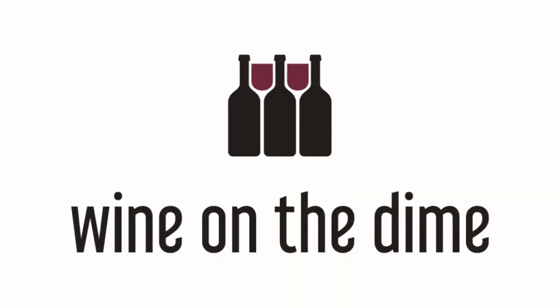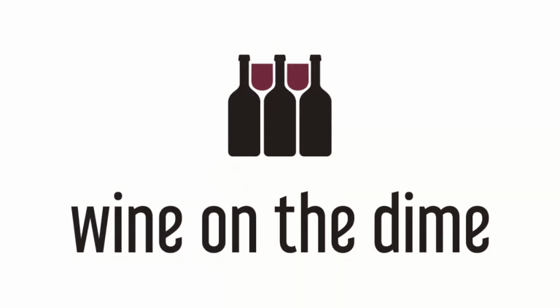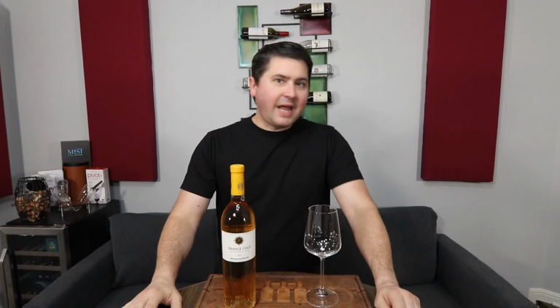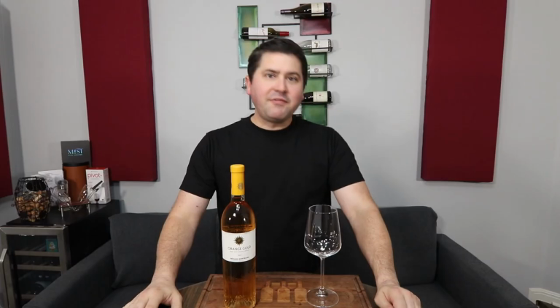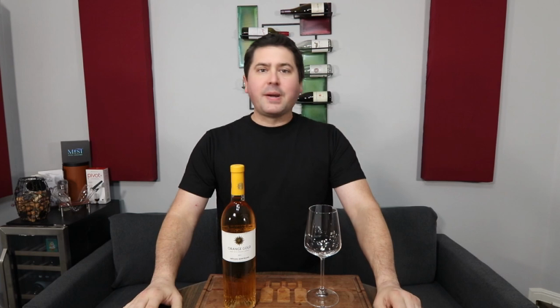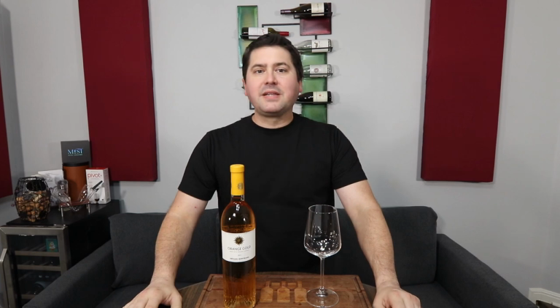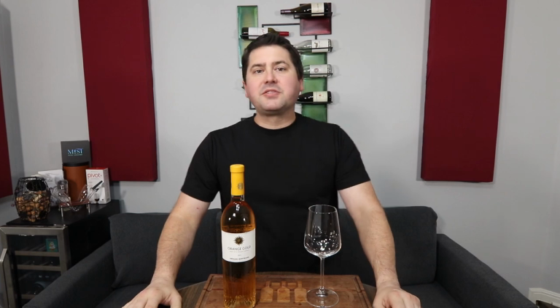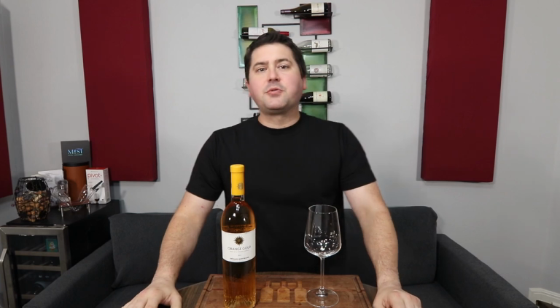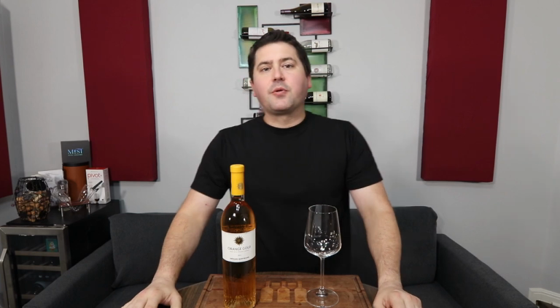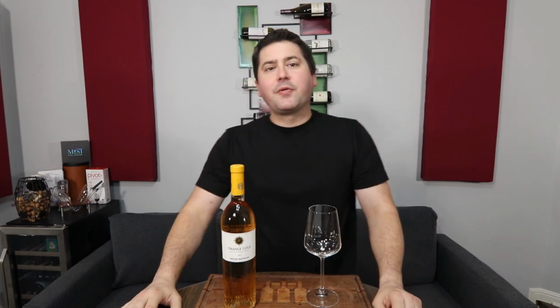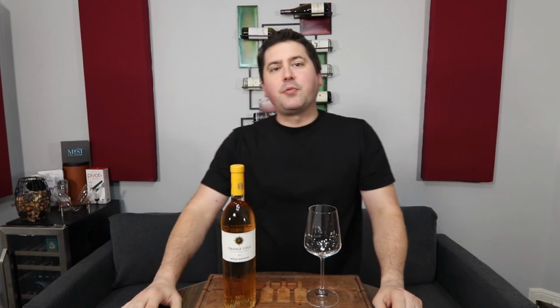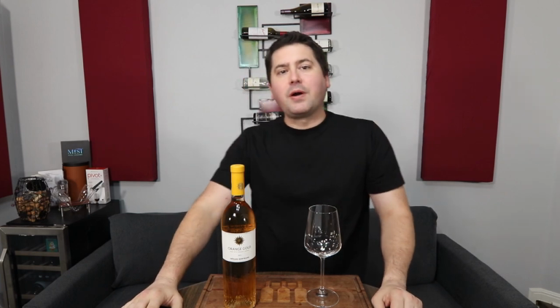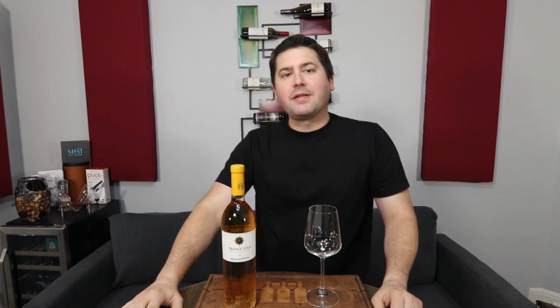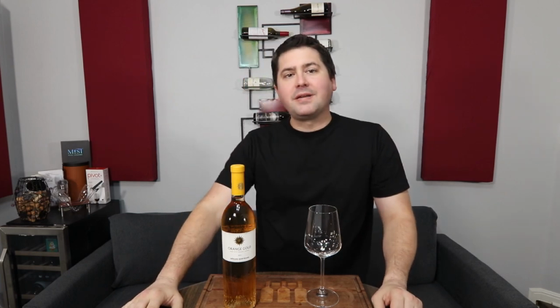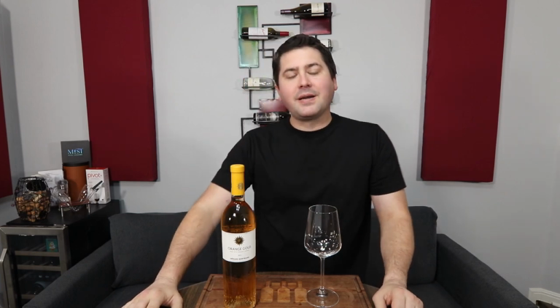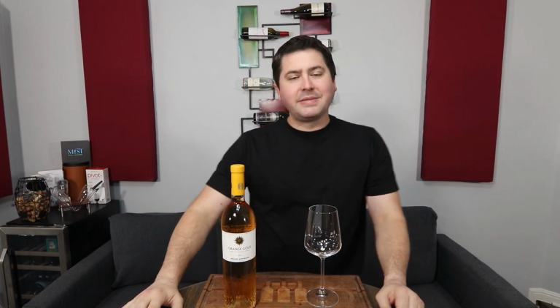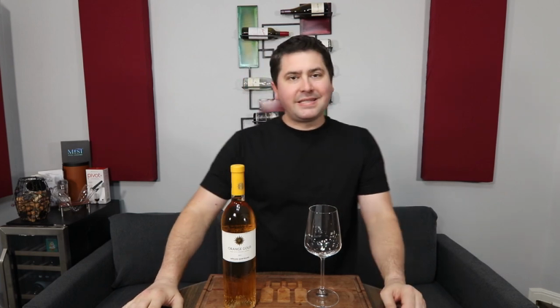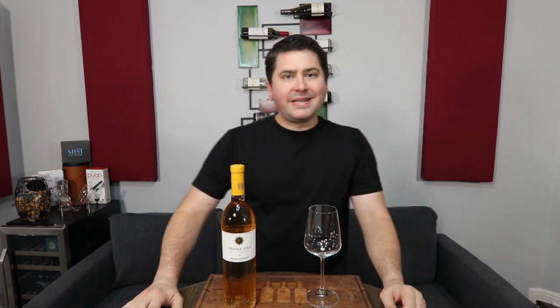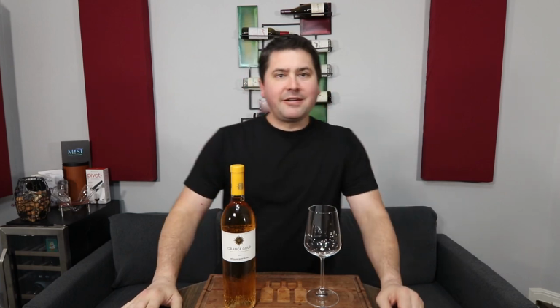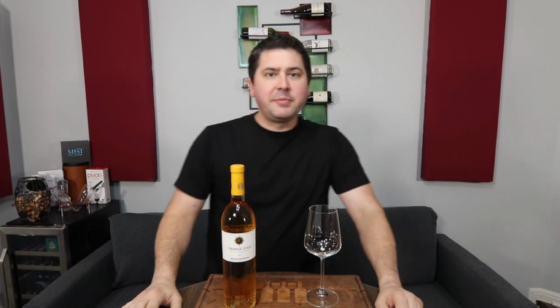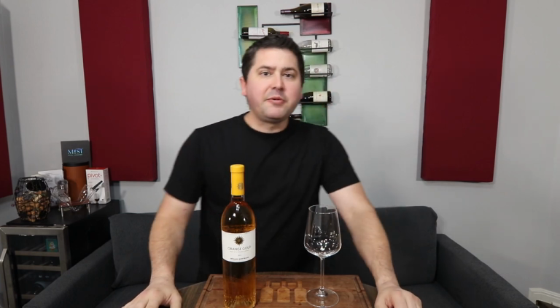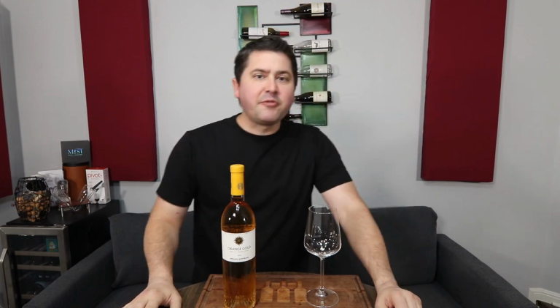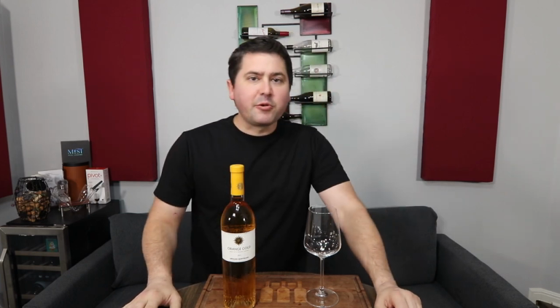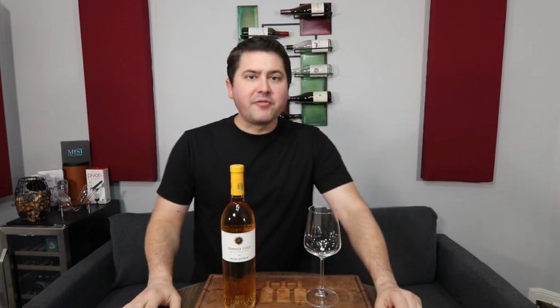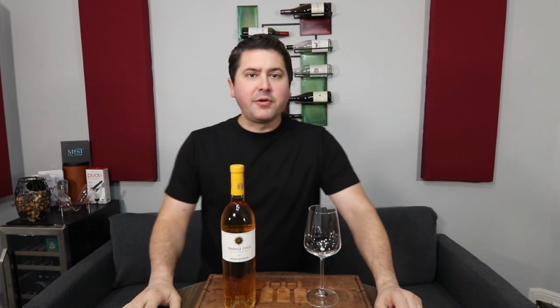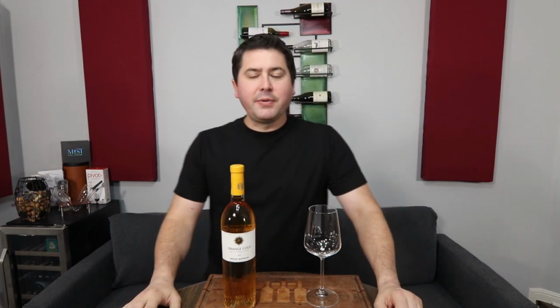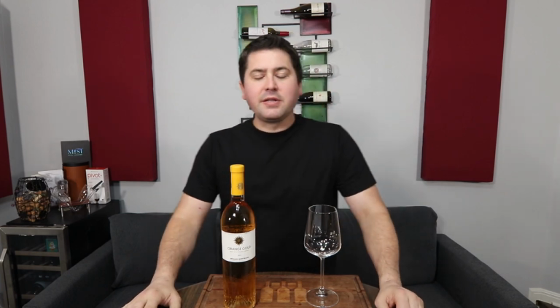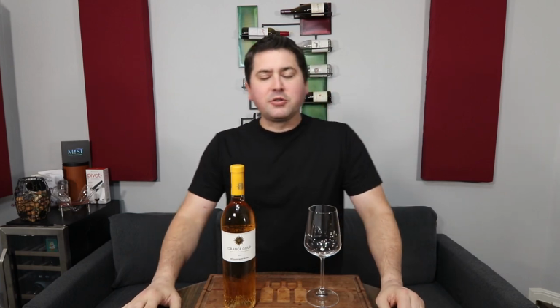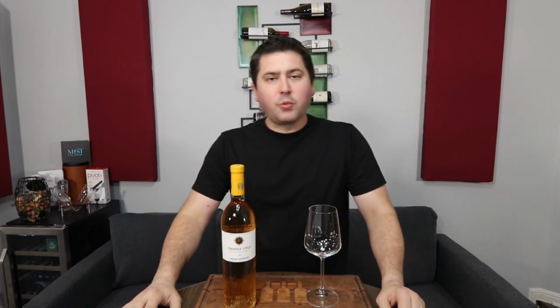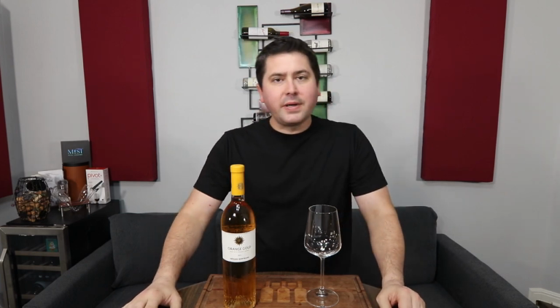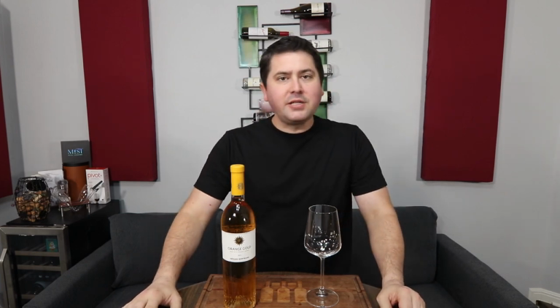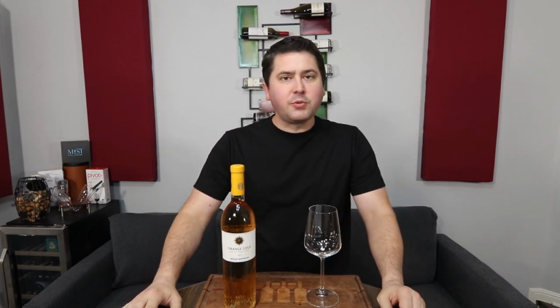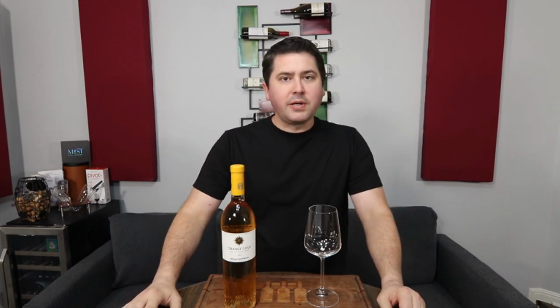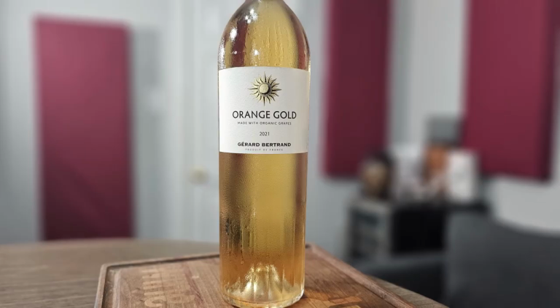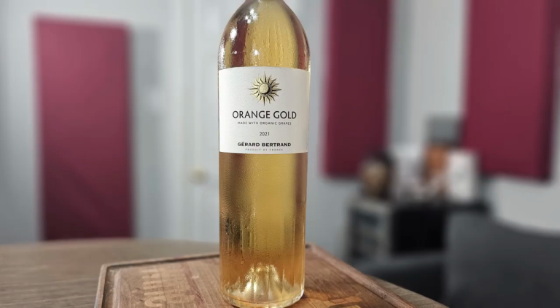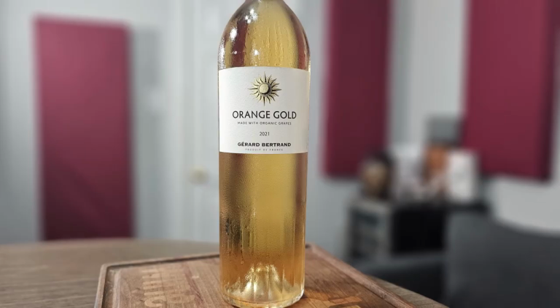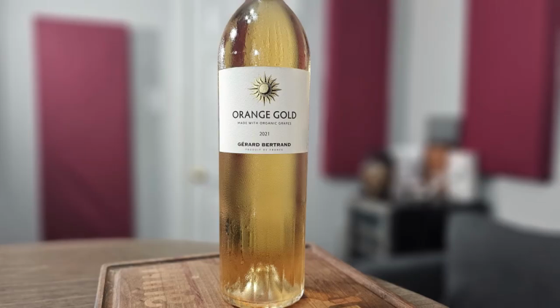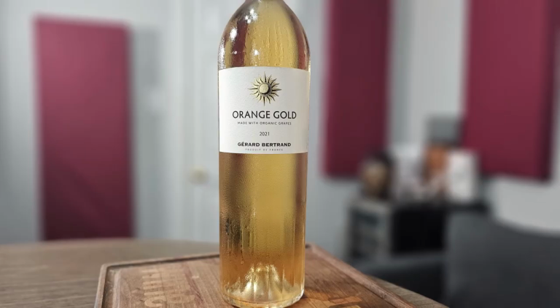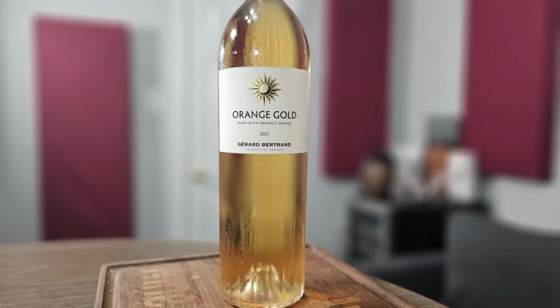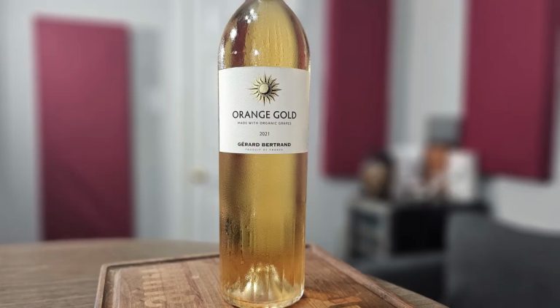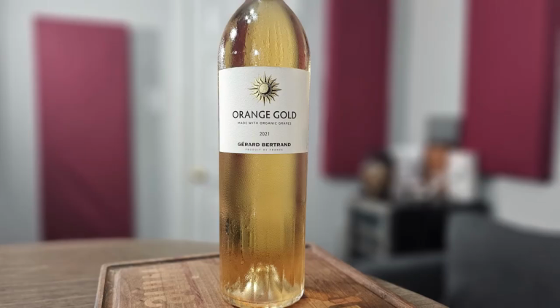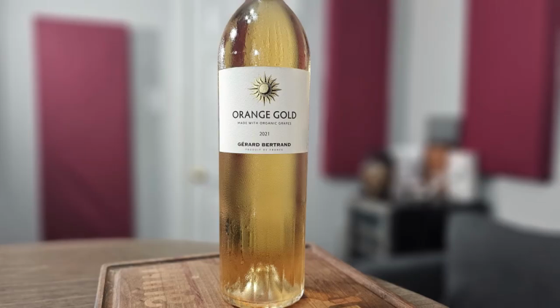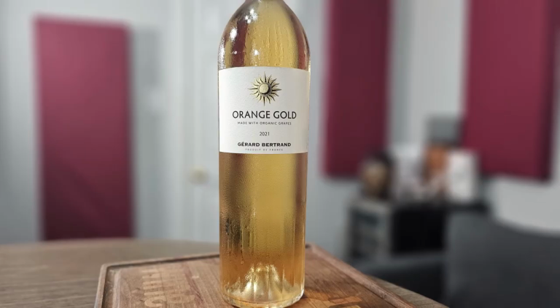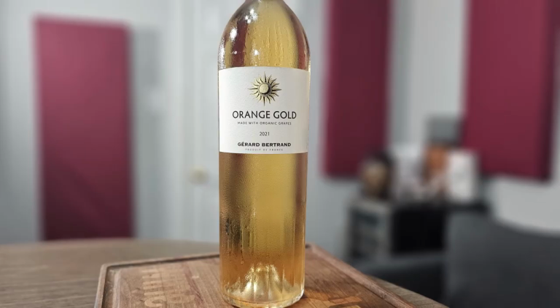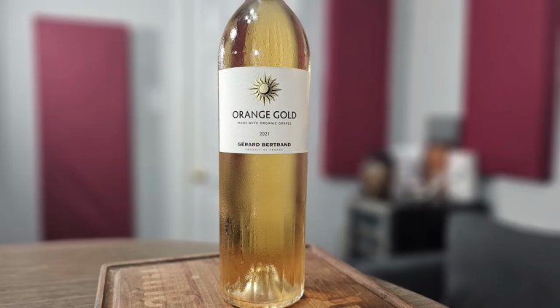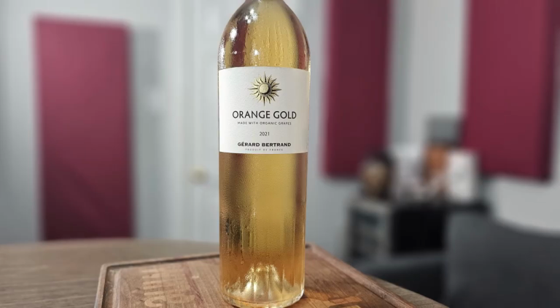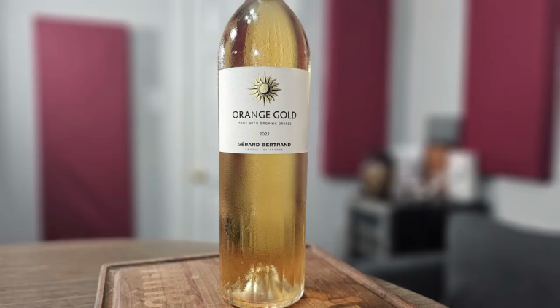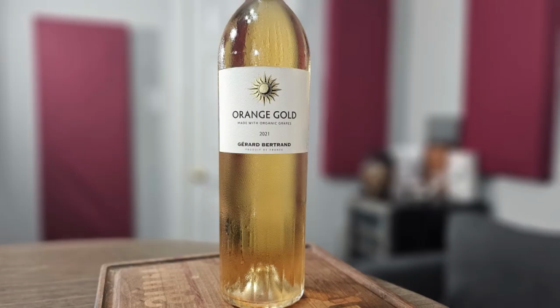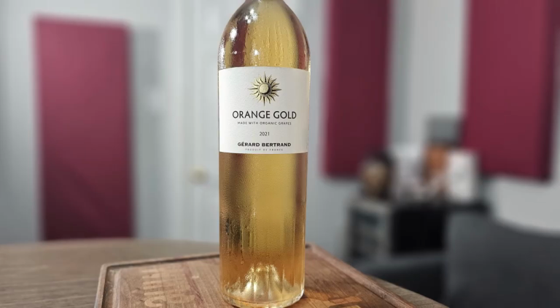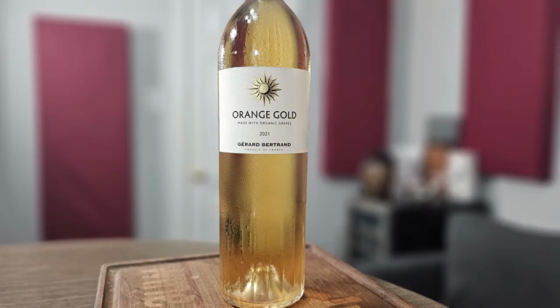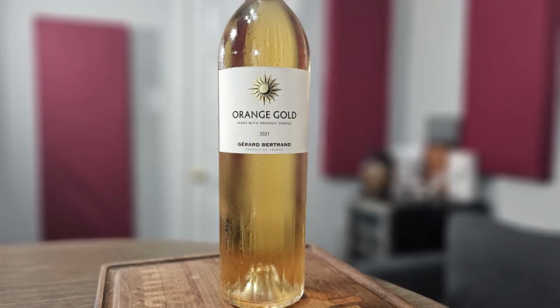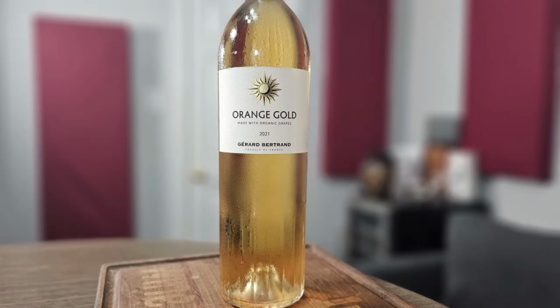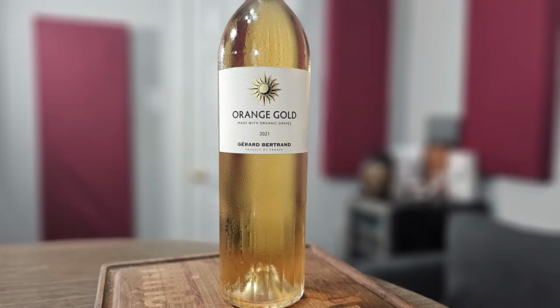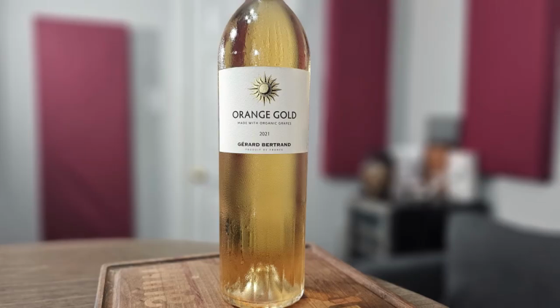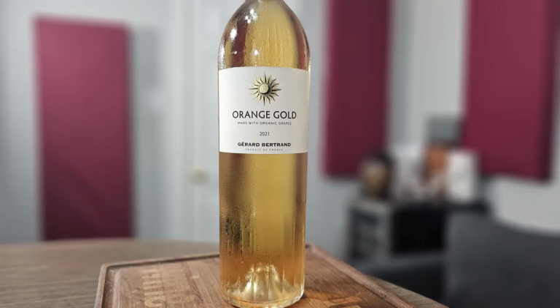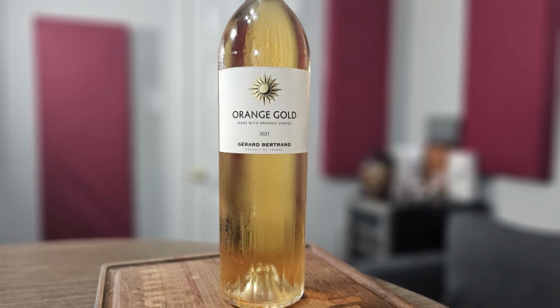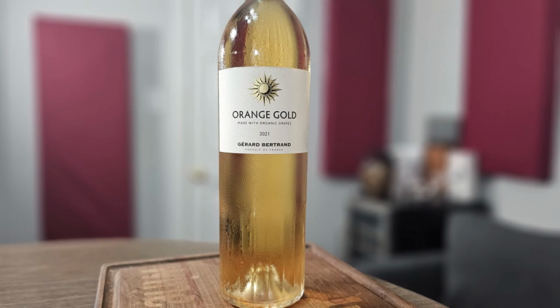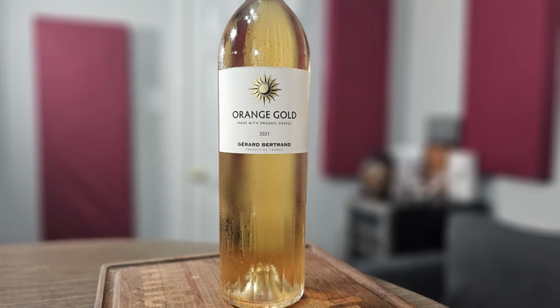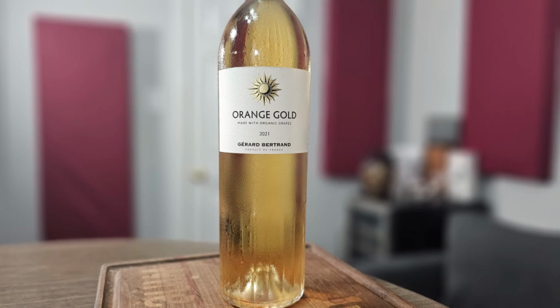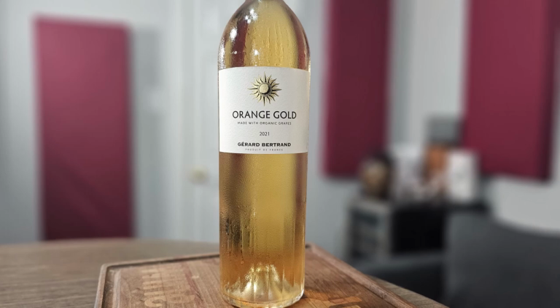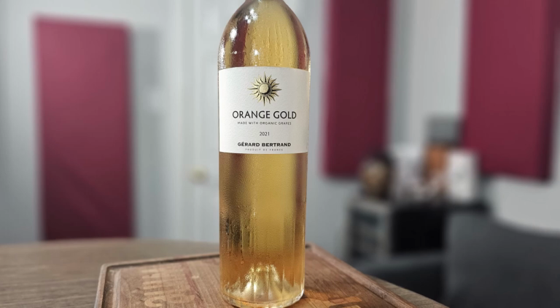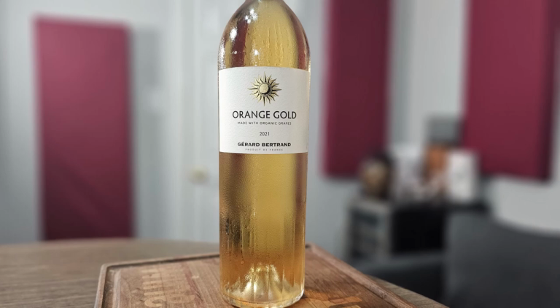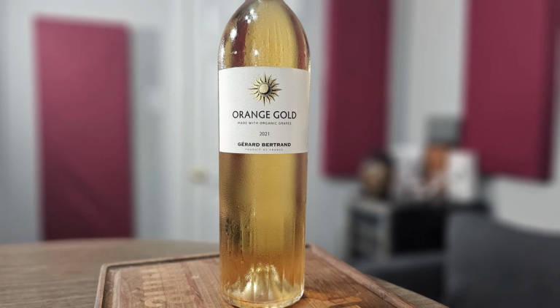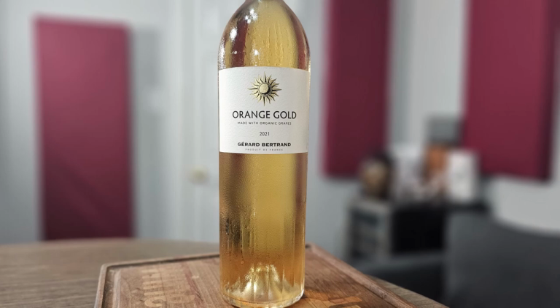Hey everybody, it's Stuart with Wine on the Dime. Today I'm going to be reviewing the 2021 Girard Bertrand Orange Gold.